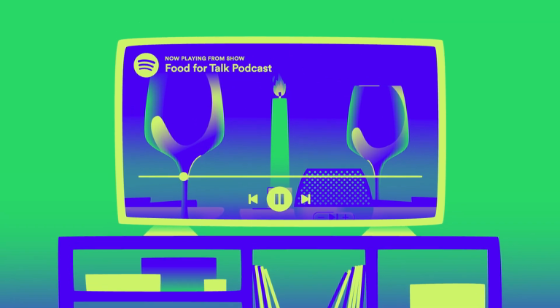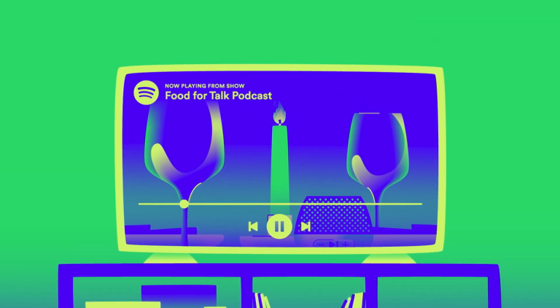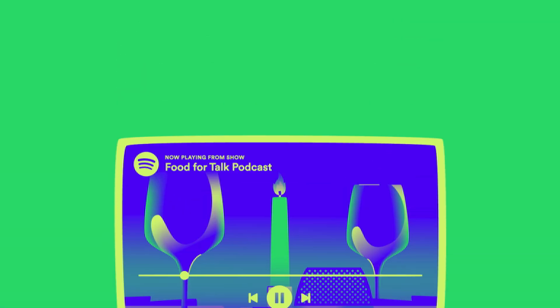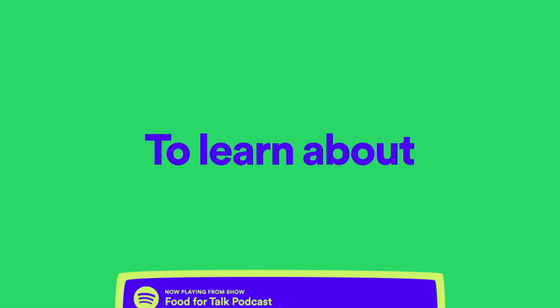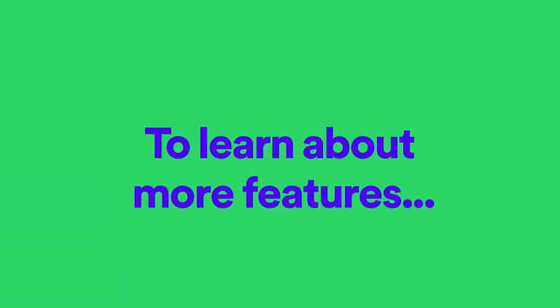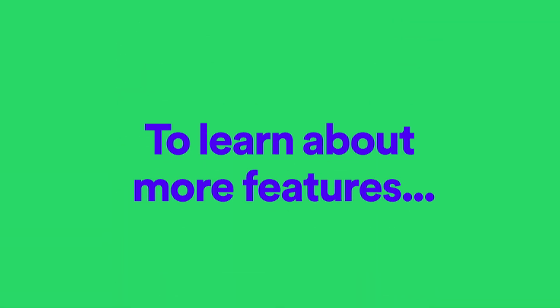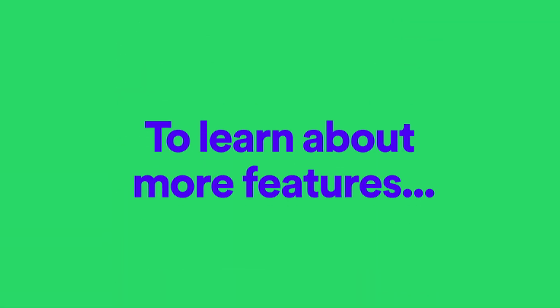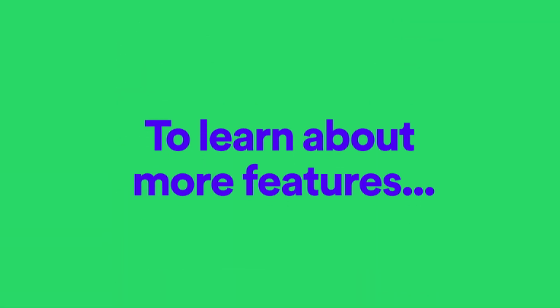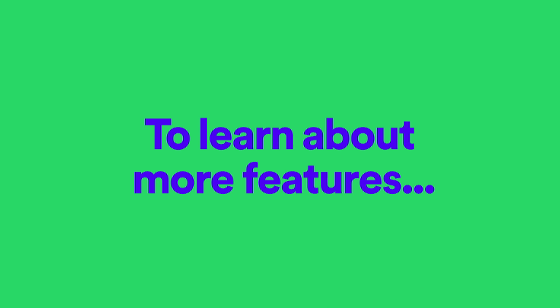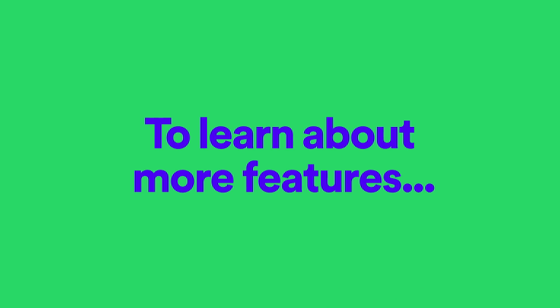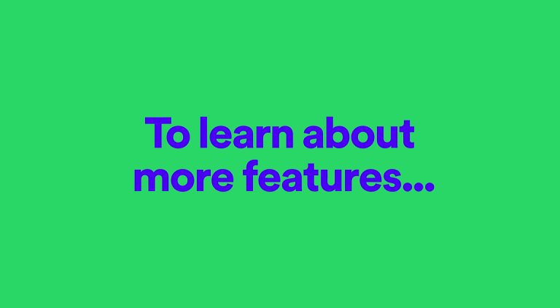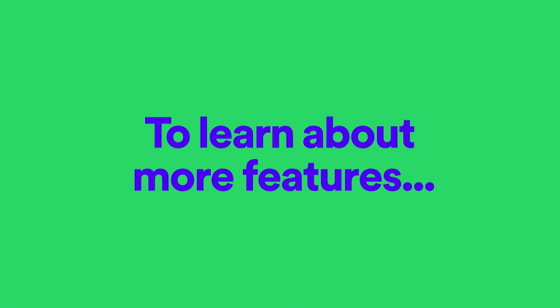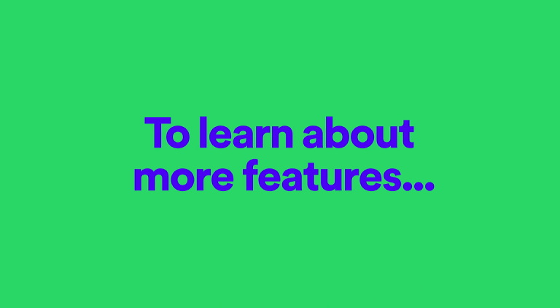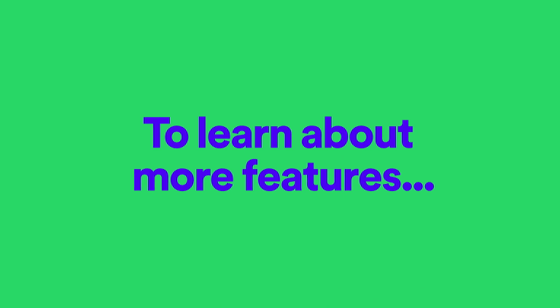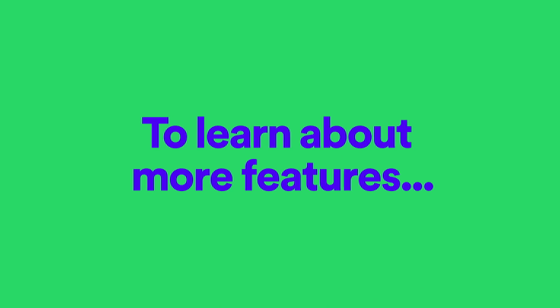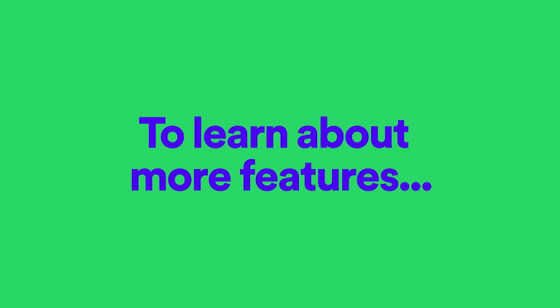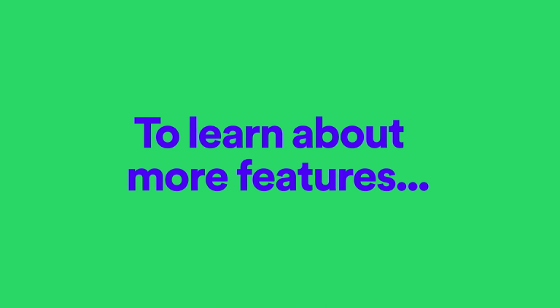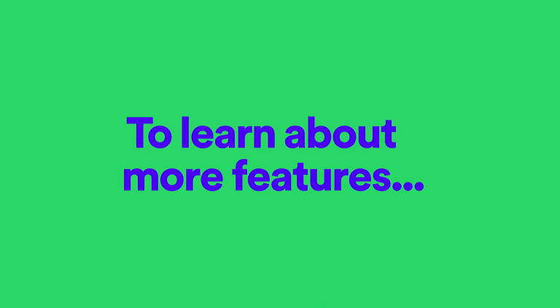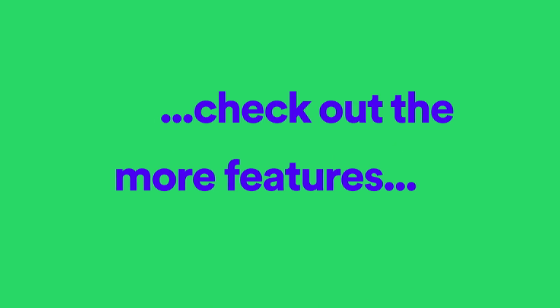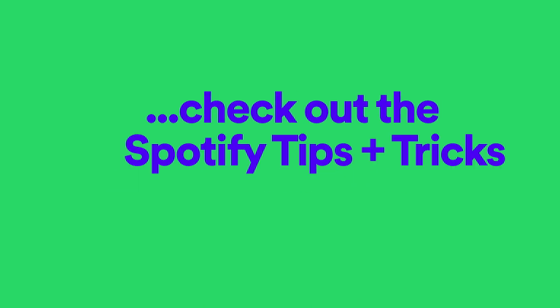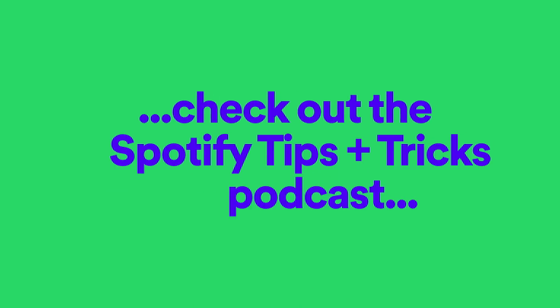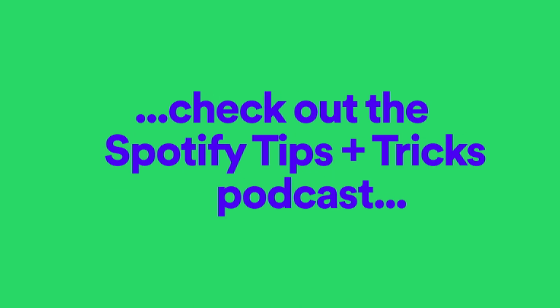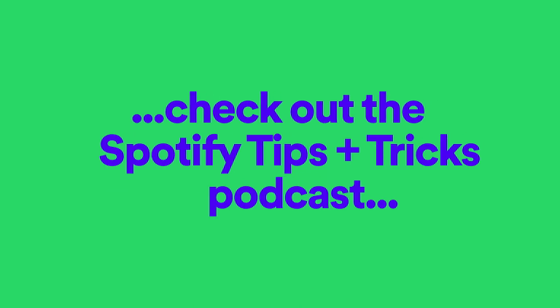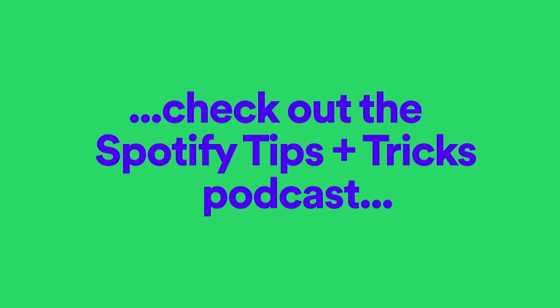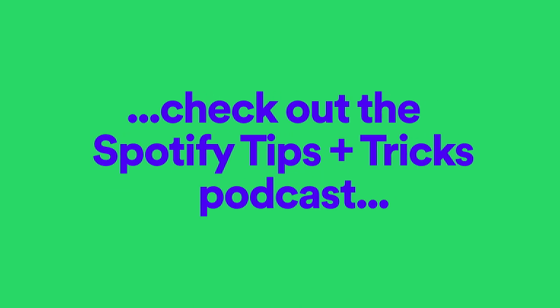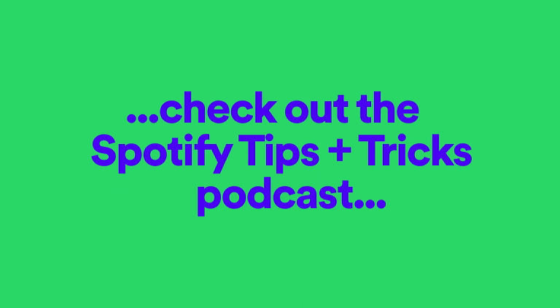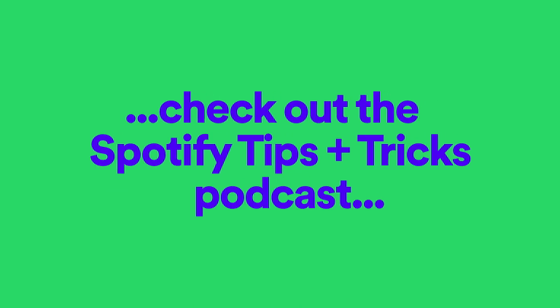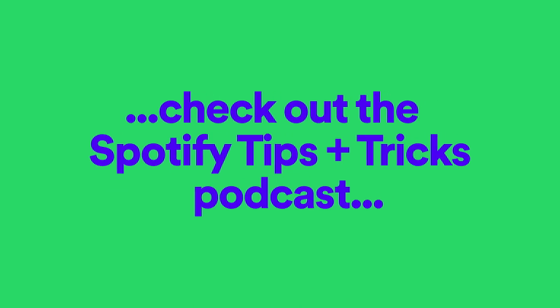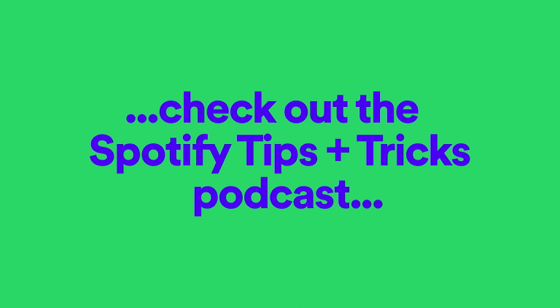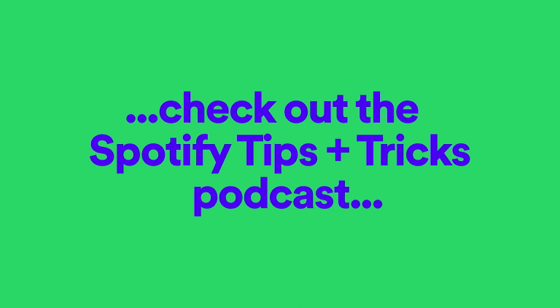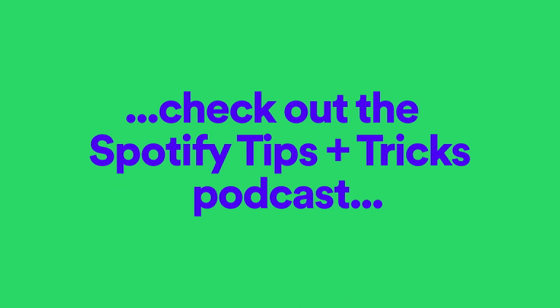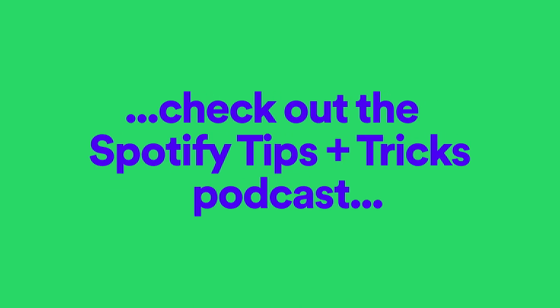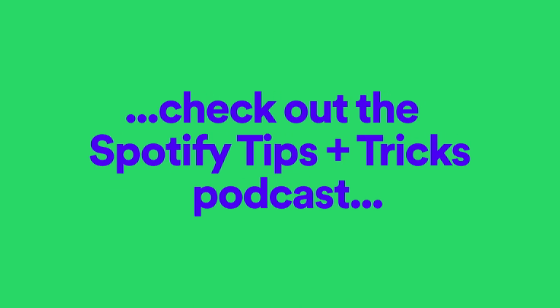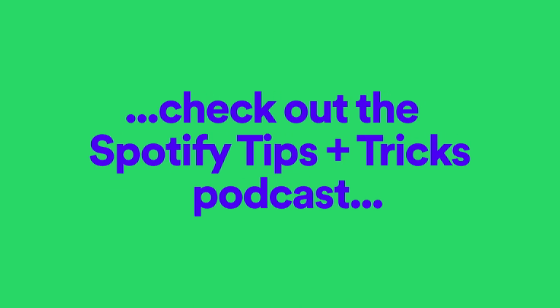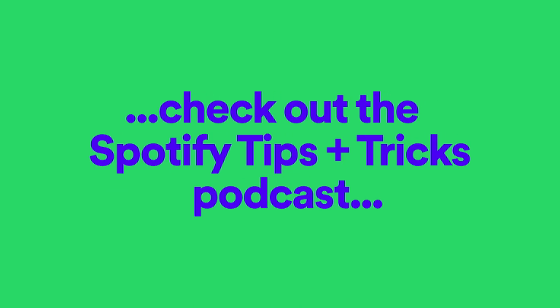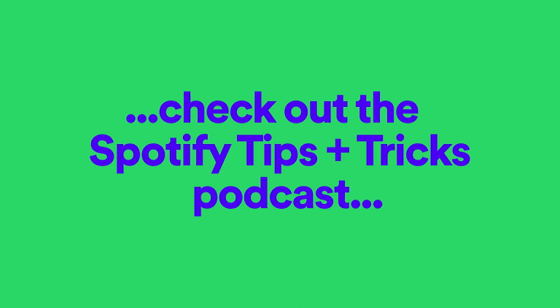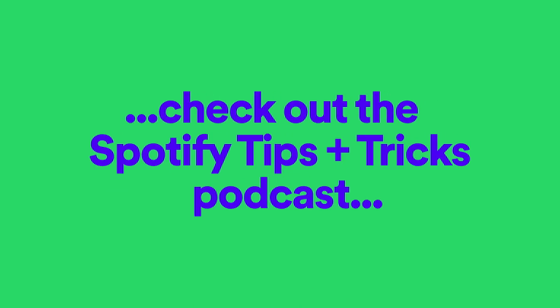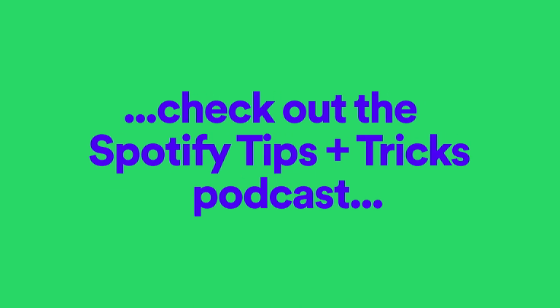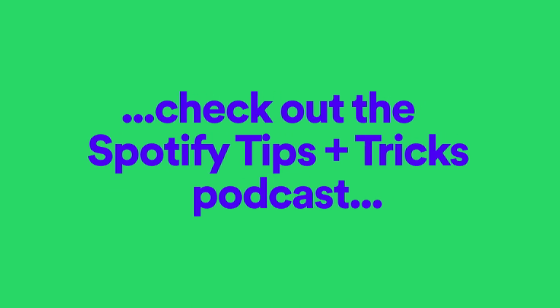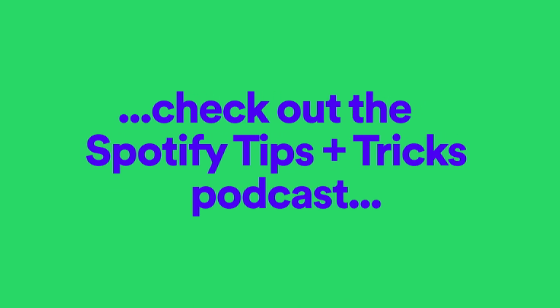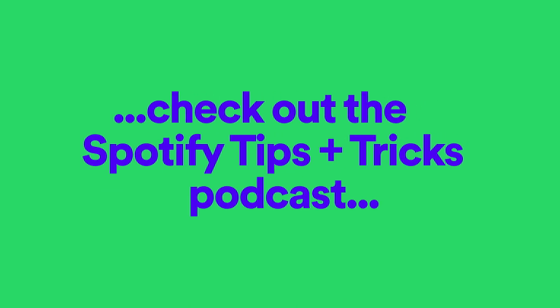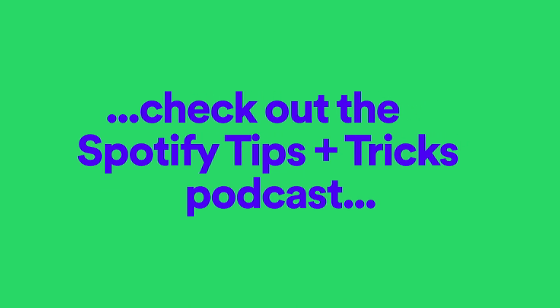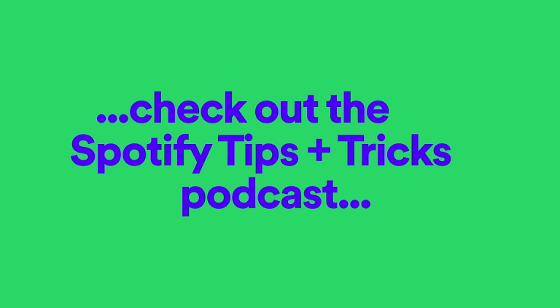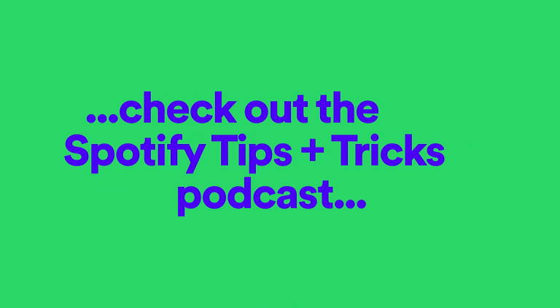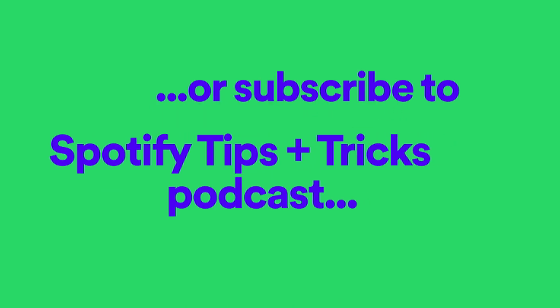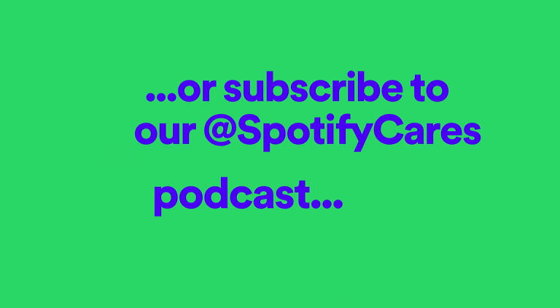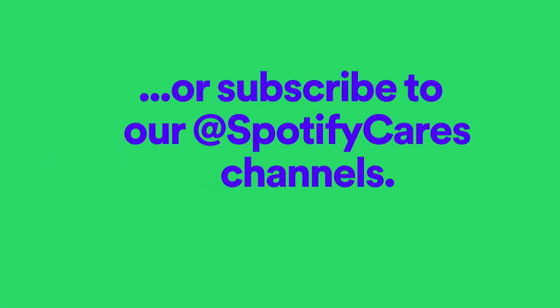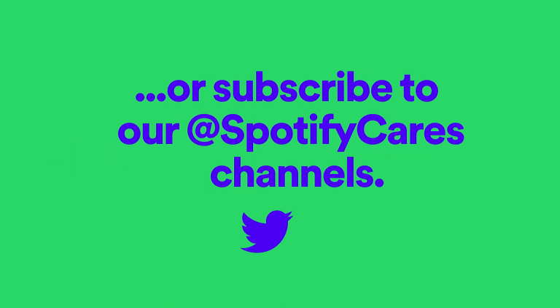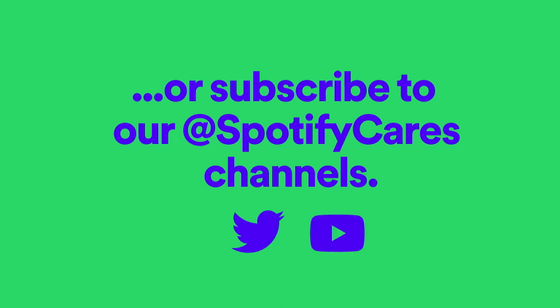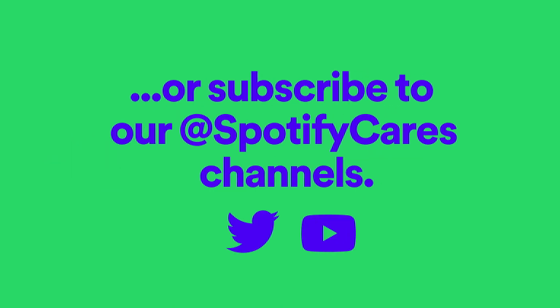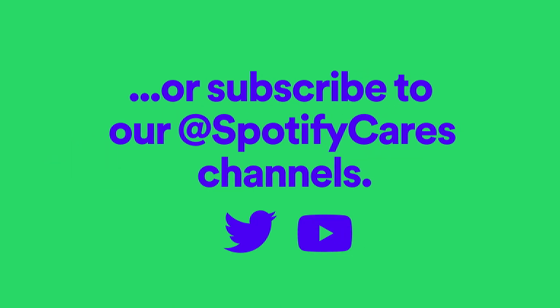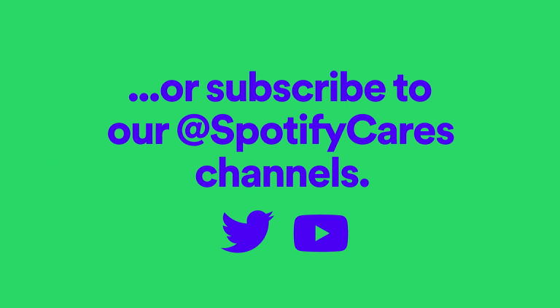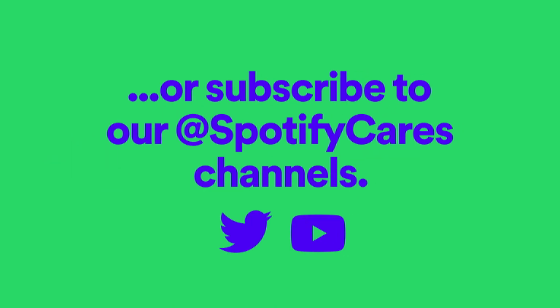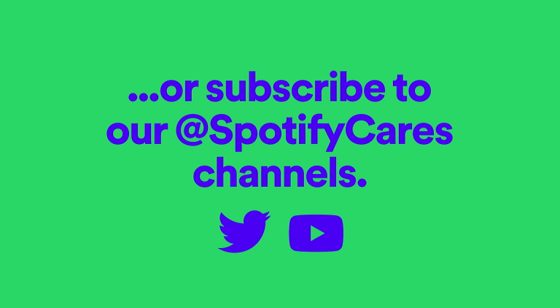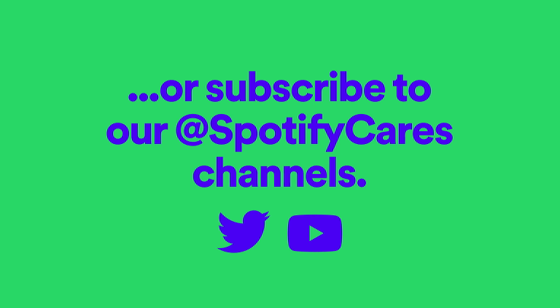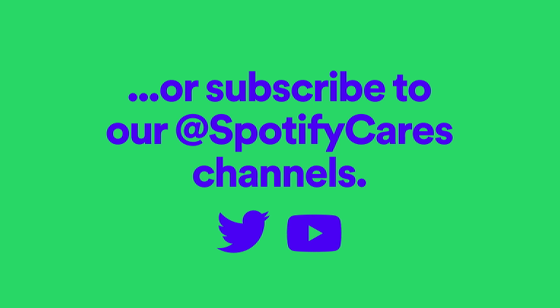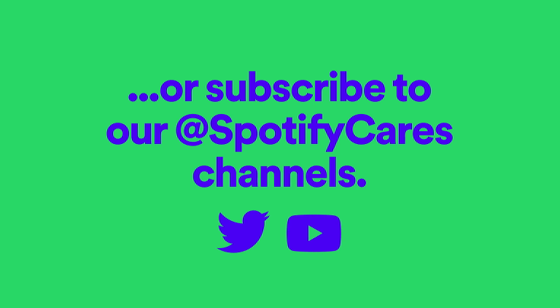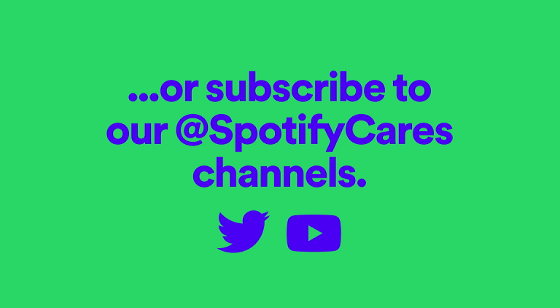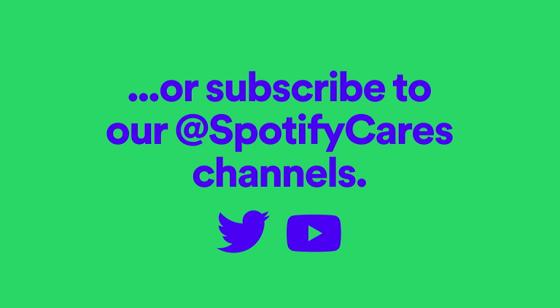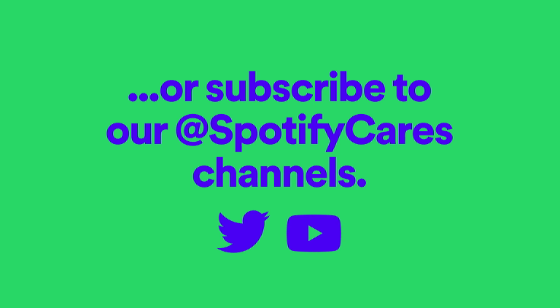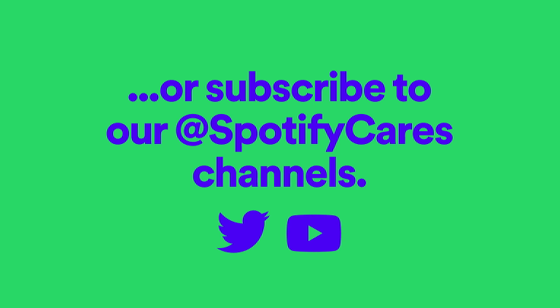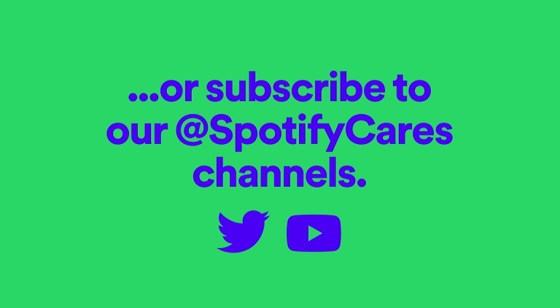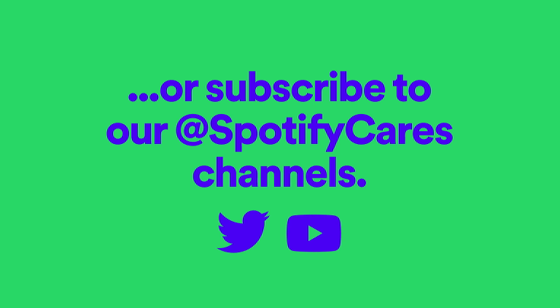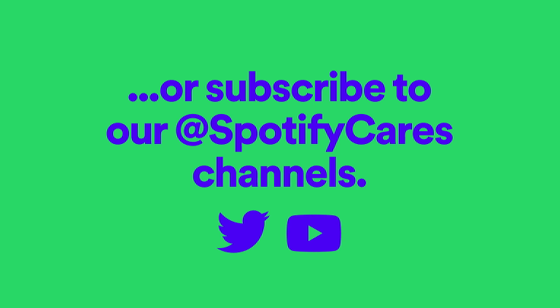To learn about more features, check out the Spotify Tips and Tricks podcast, or subscribe to our Spotify Cares channels.